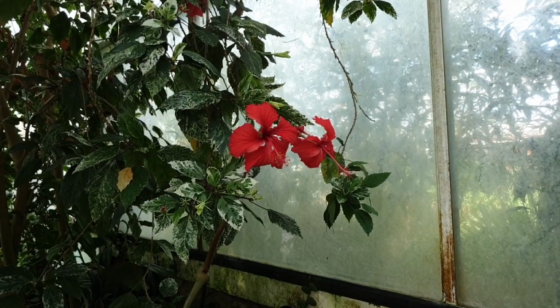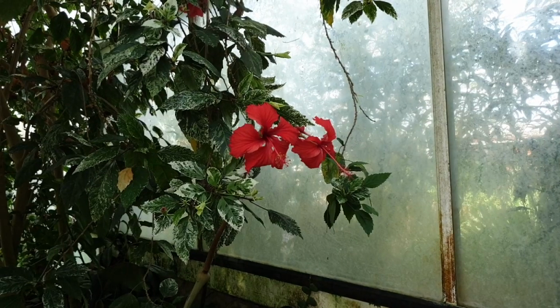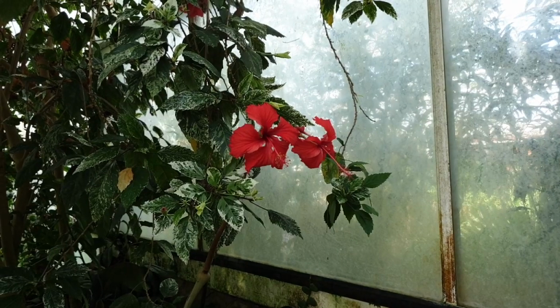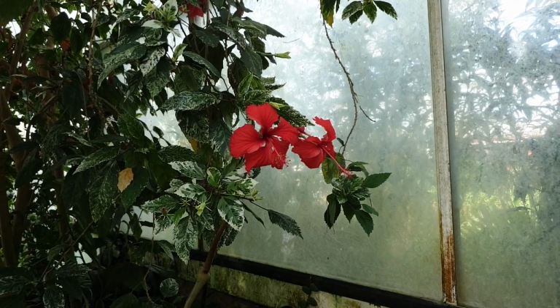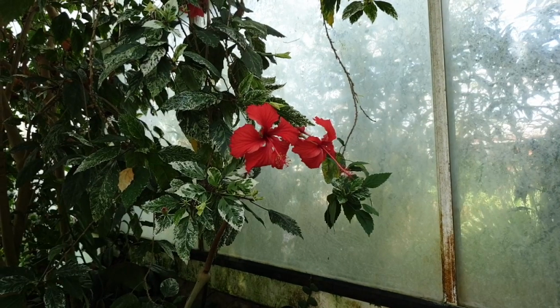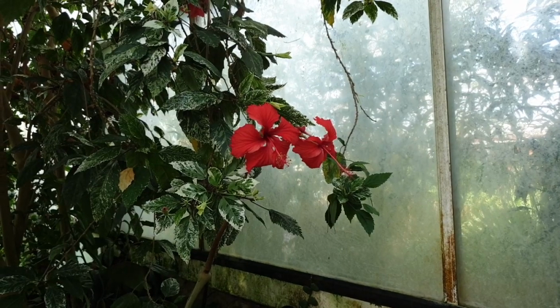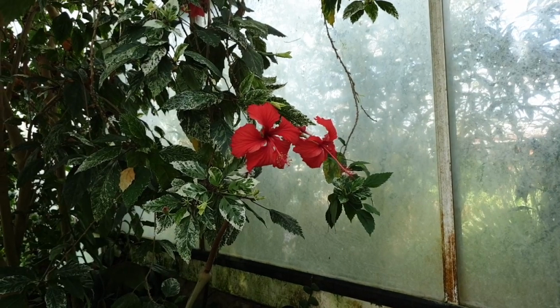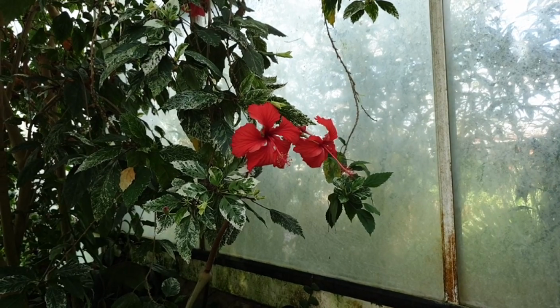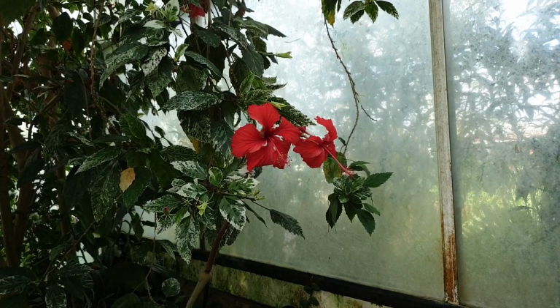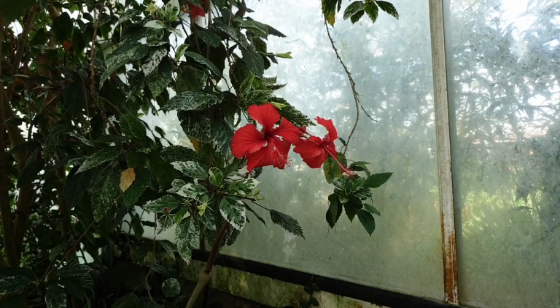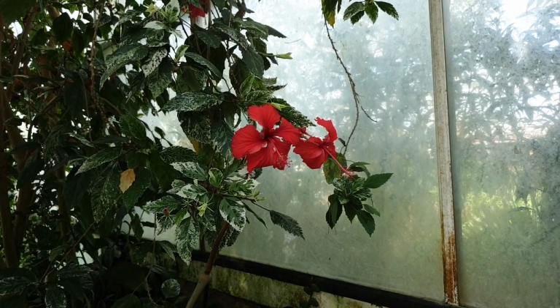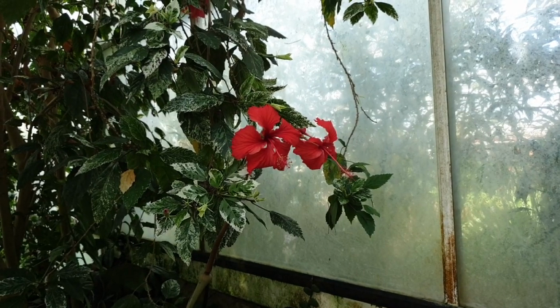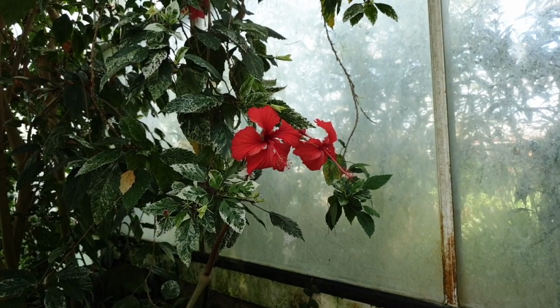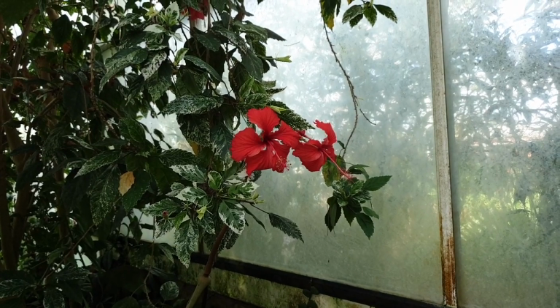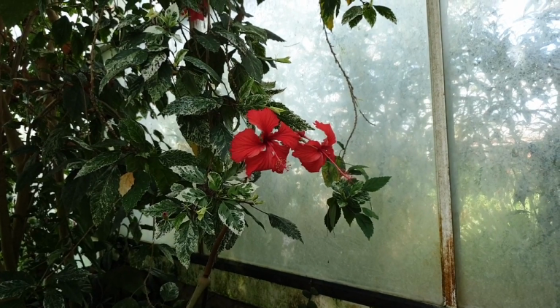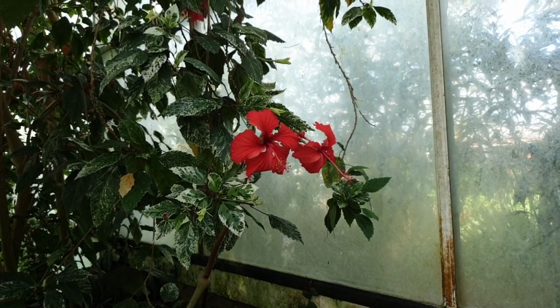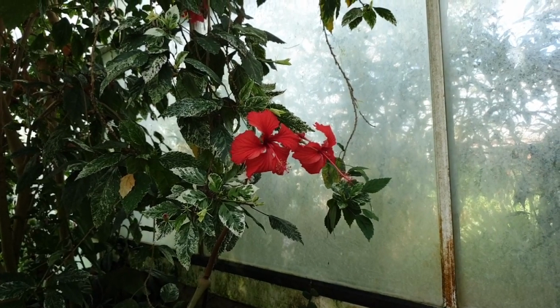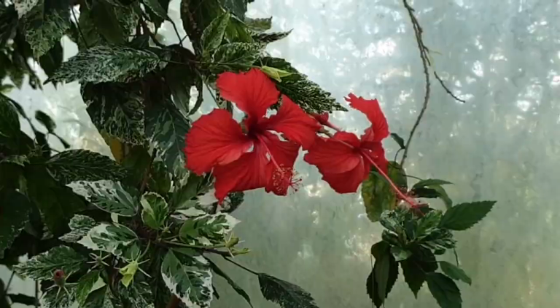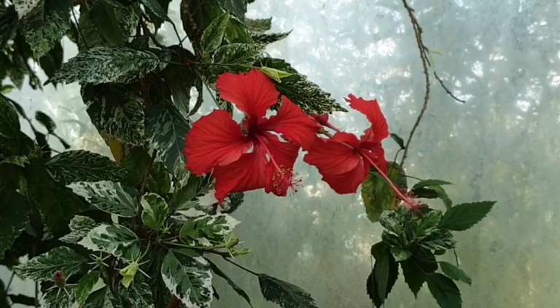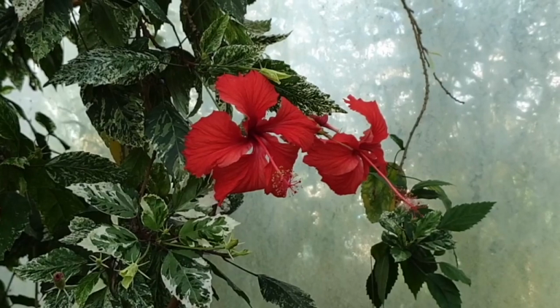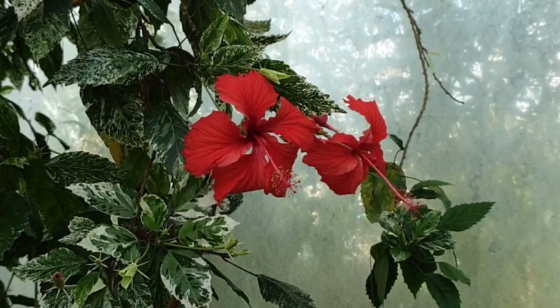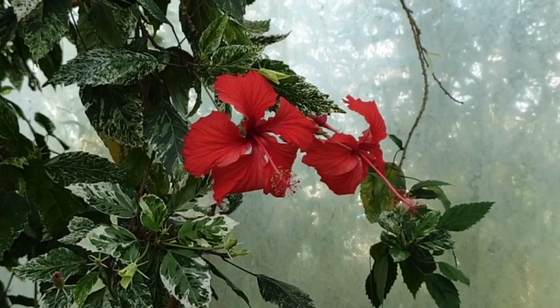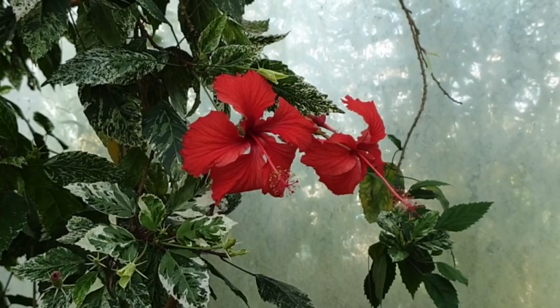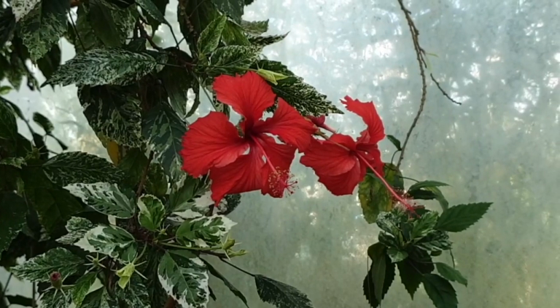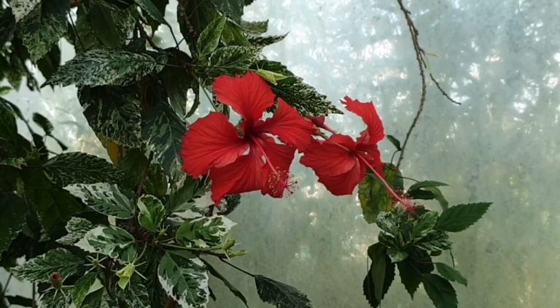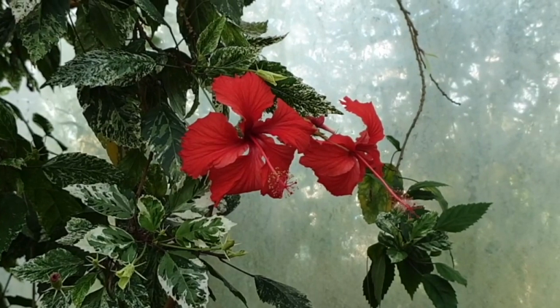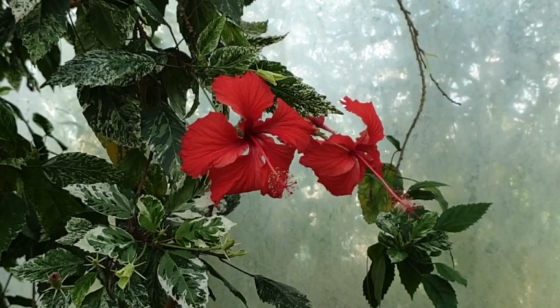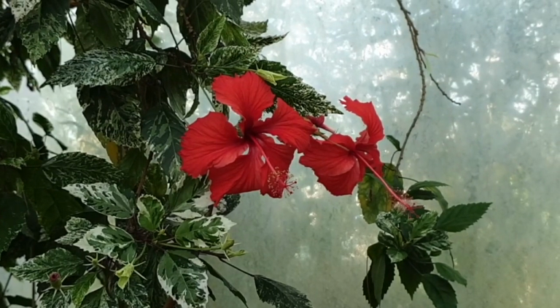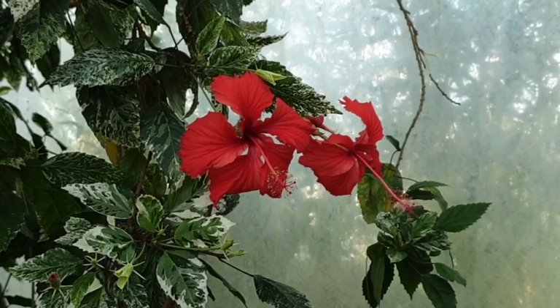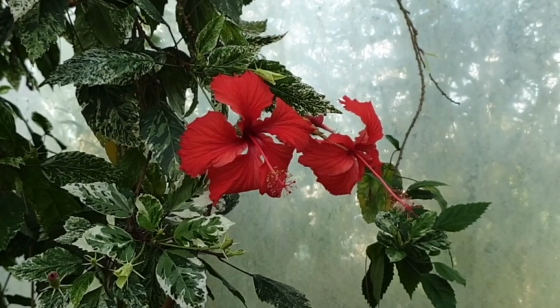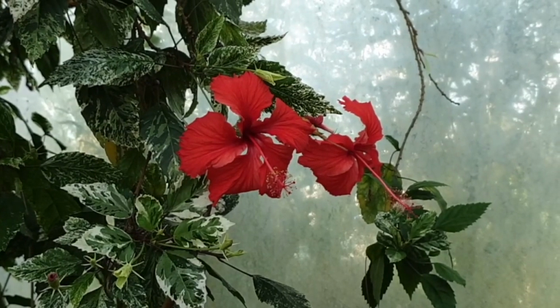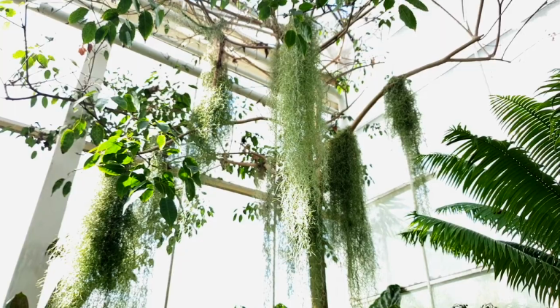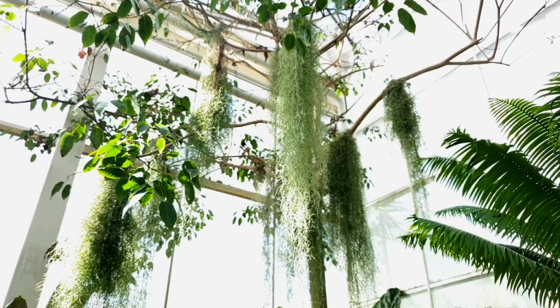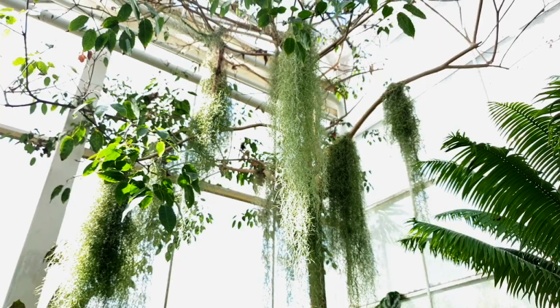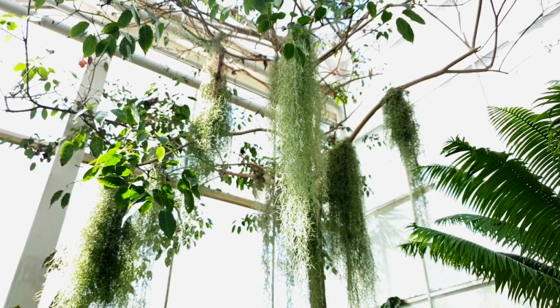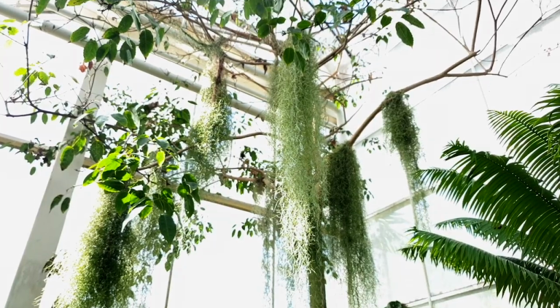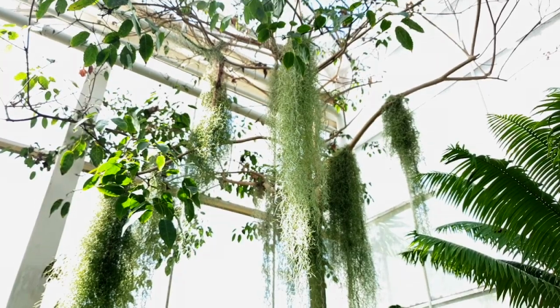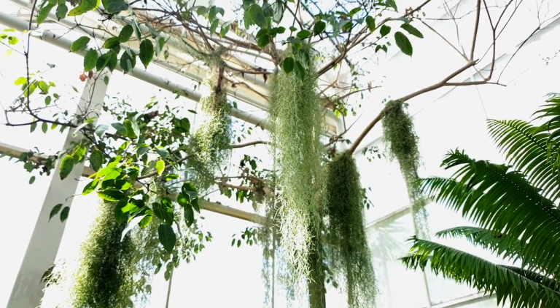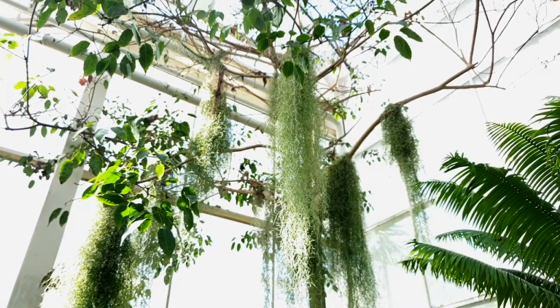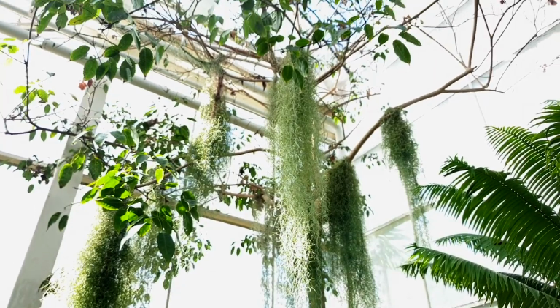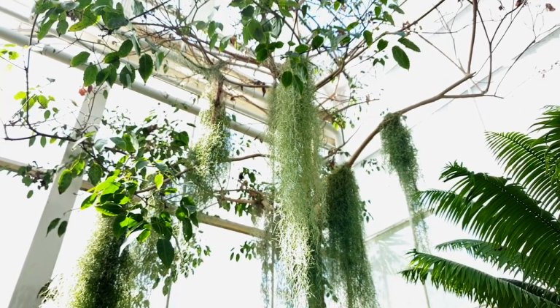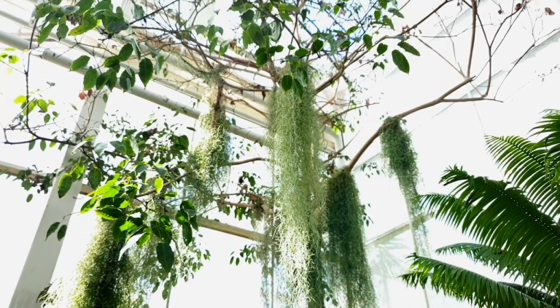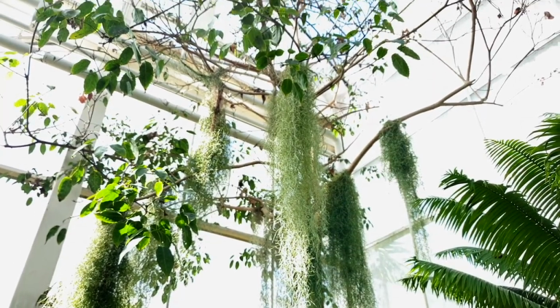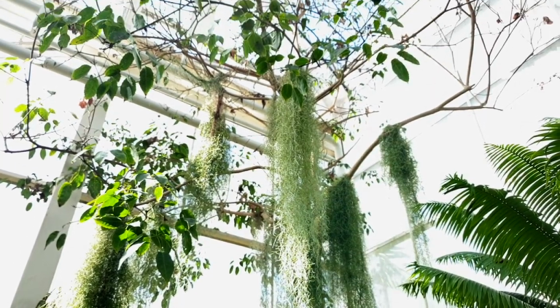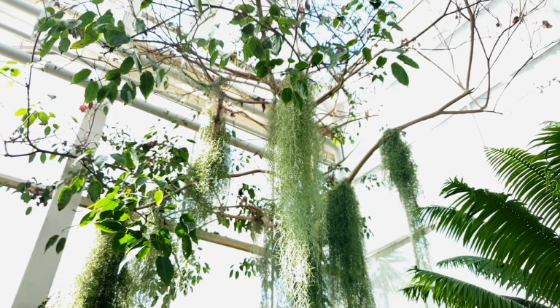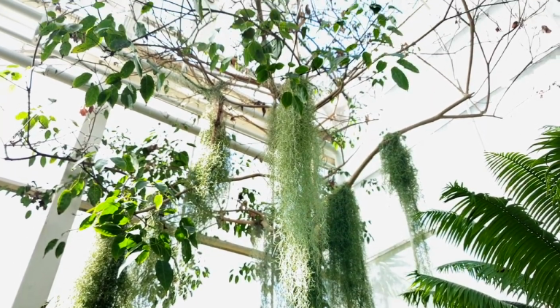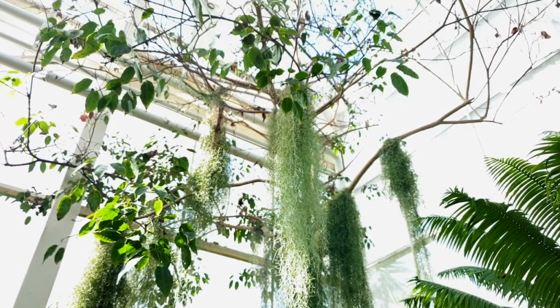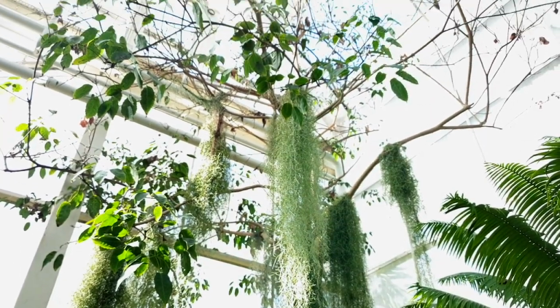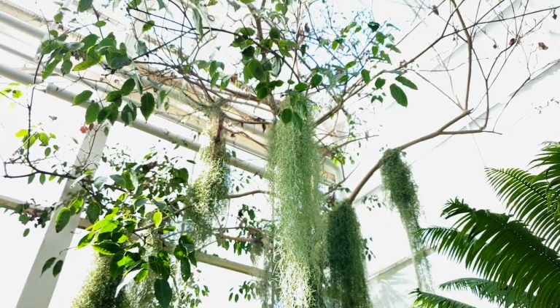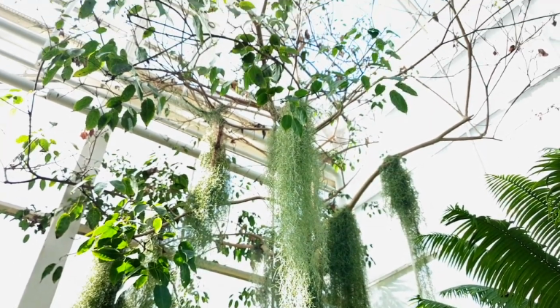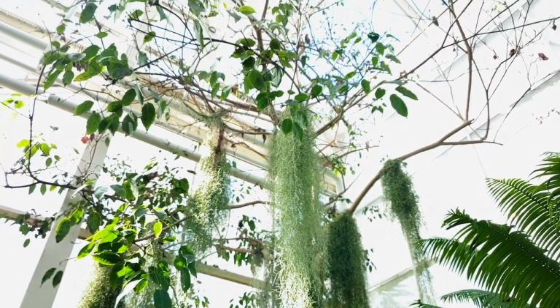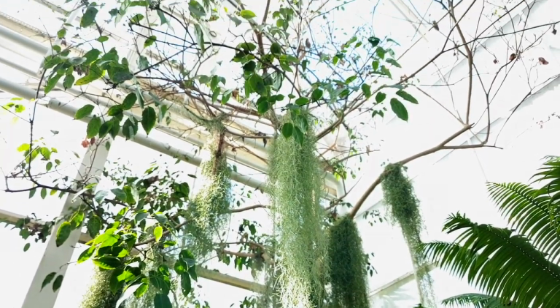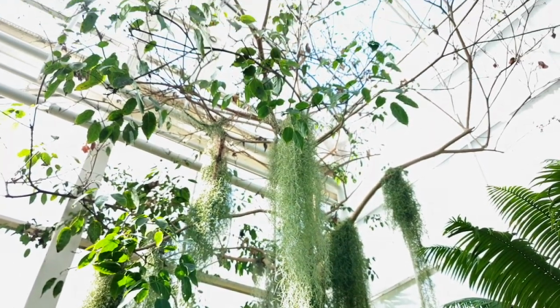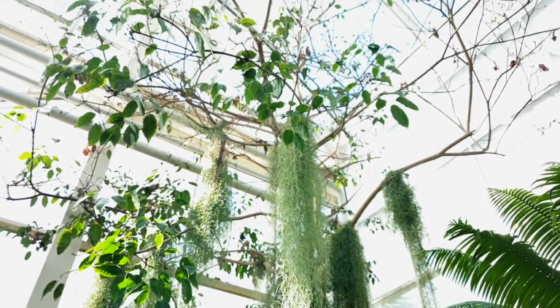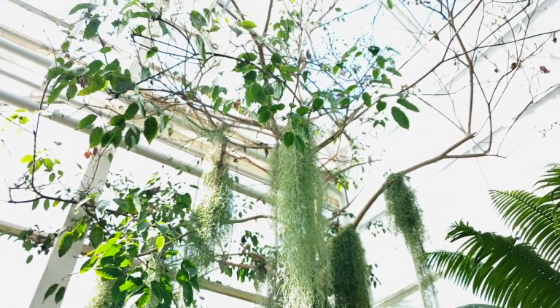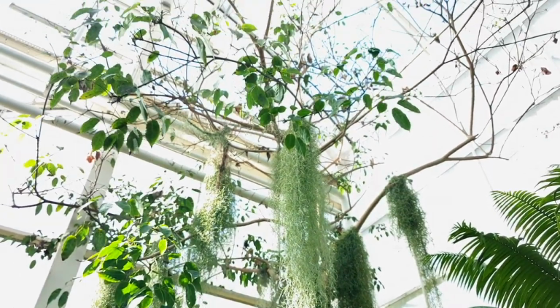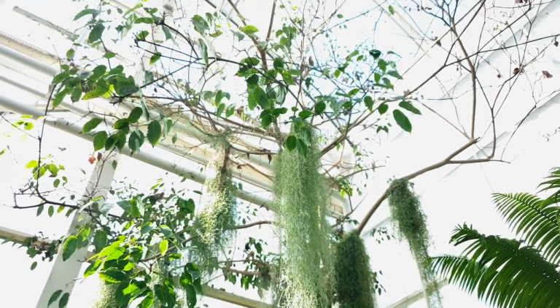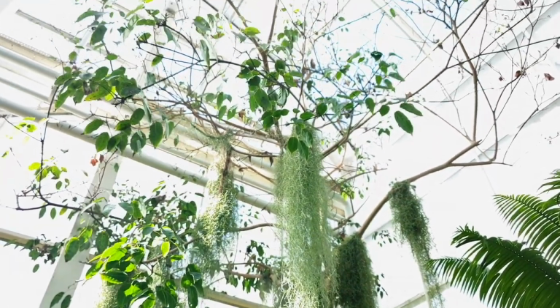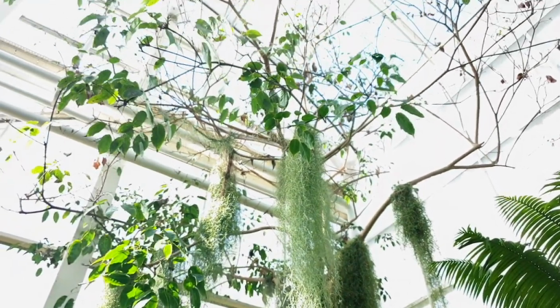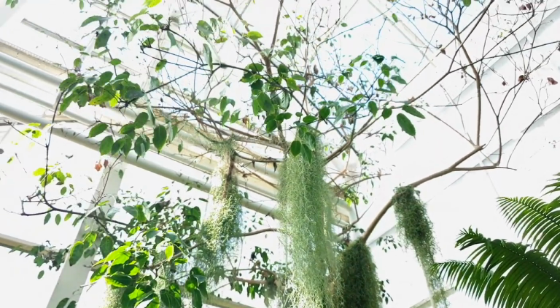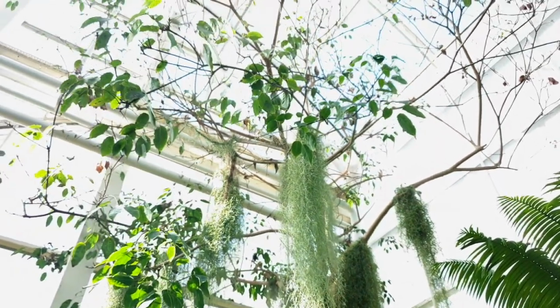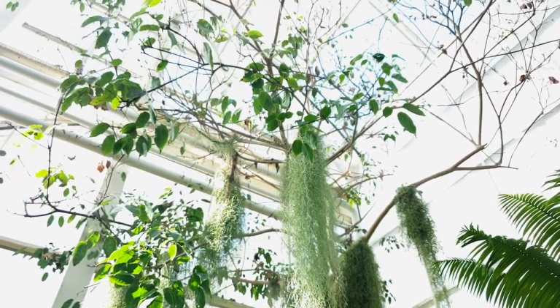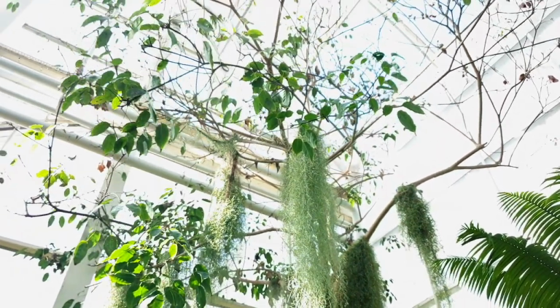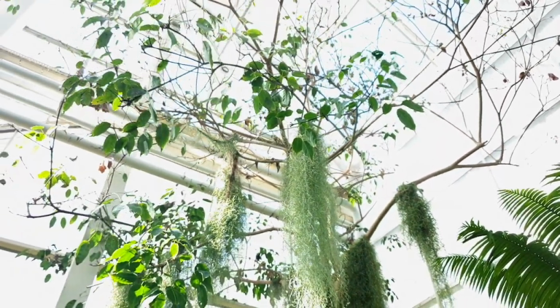Don't I use those for tea sometimes? Why, yes I do. Hanging up in the rafters looks like some wonderful moss.